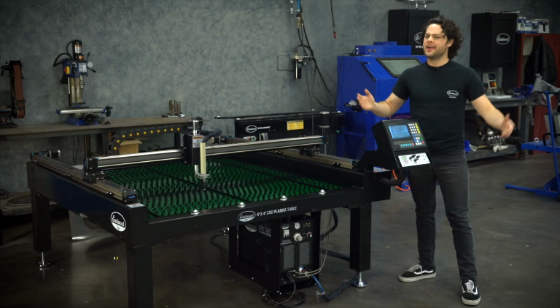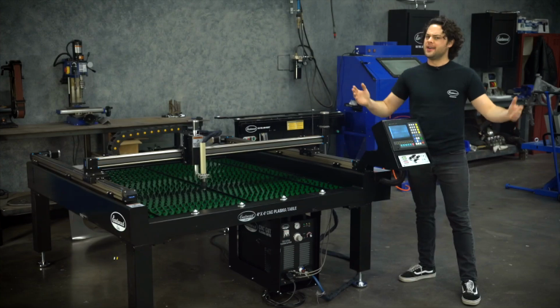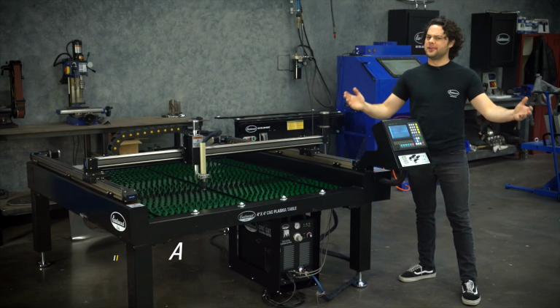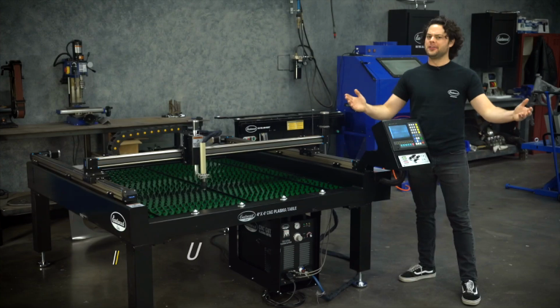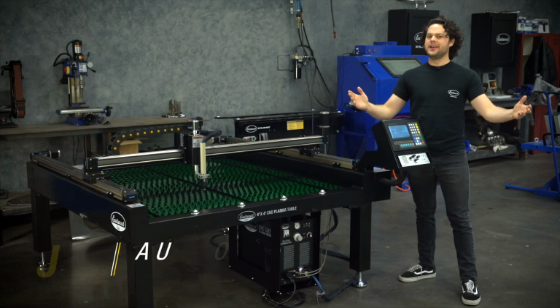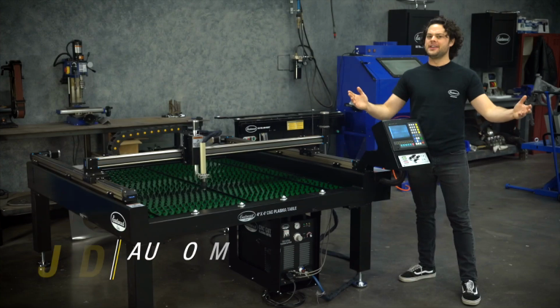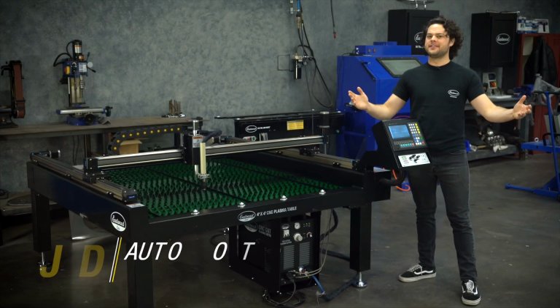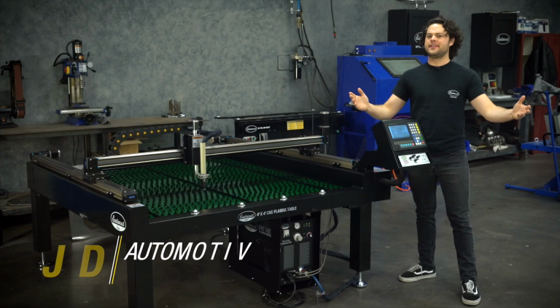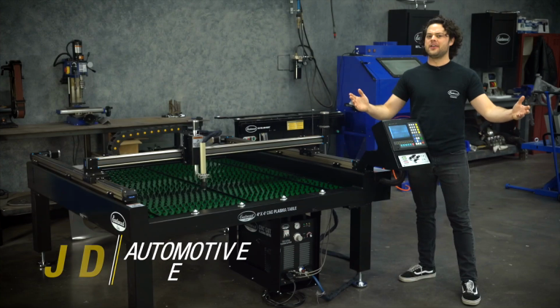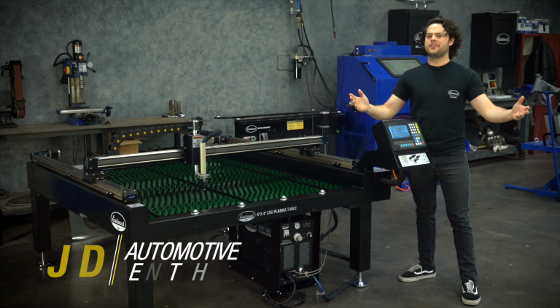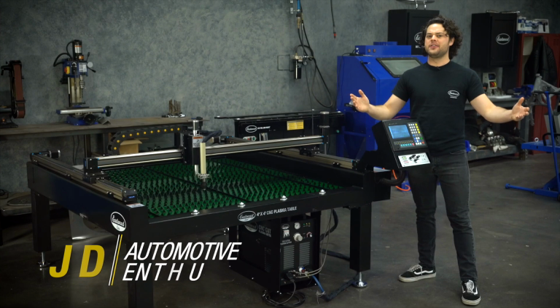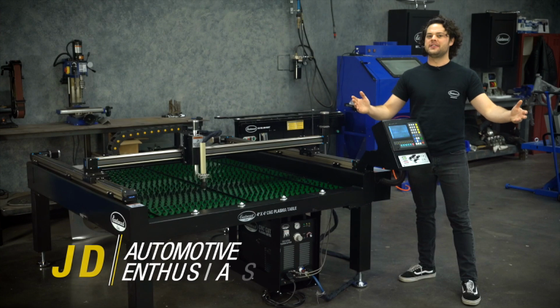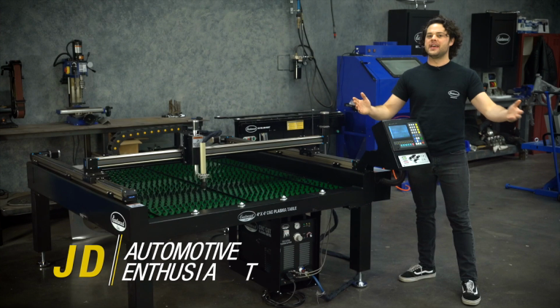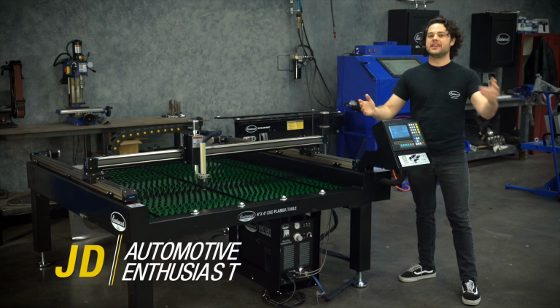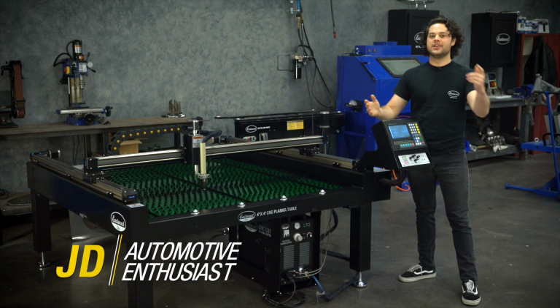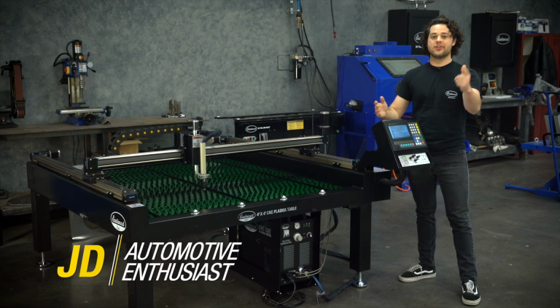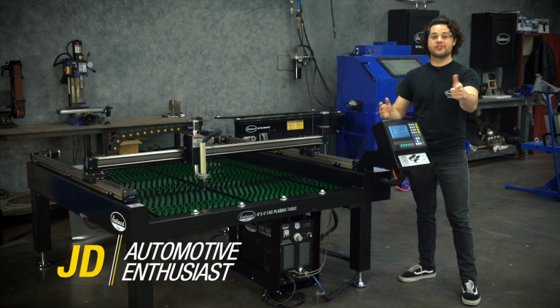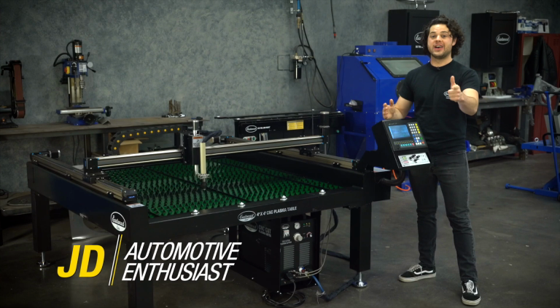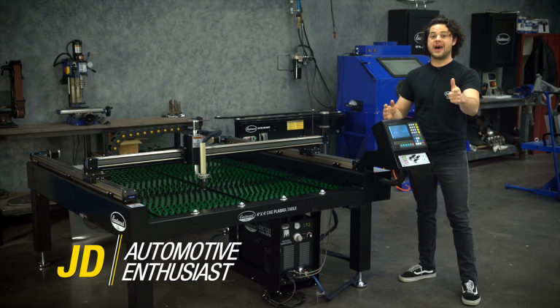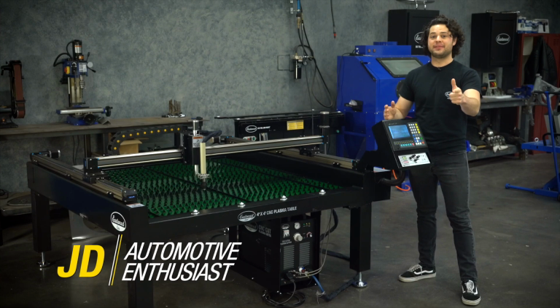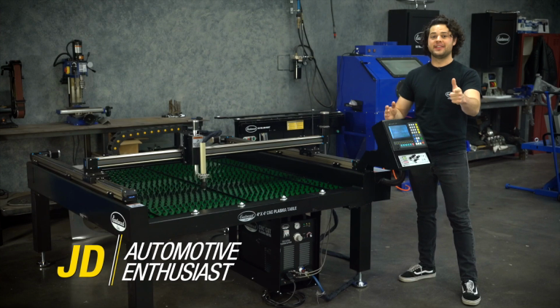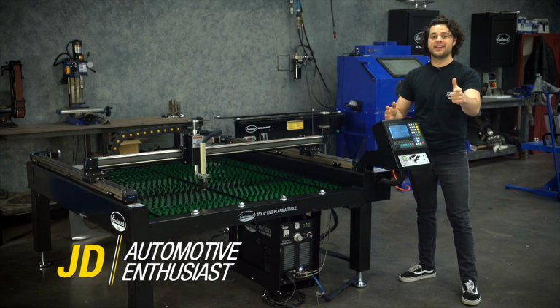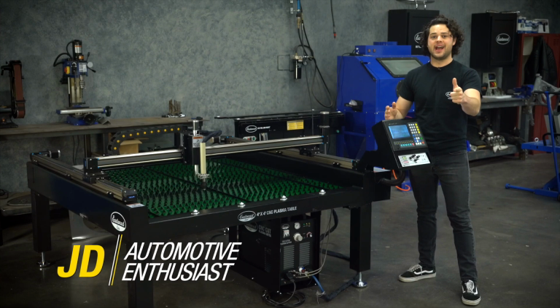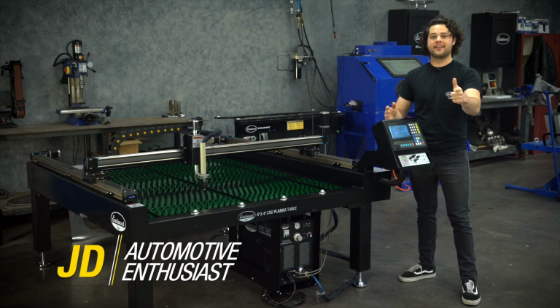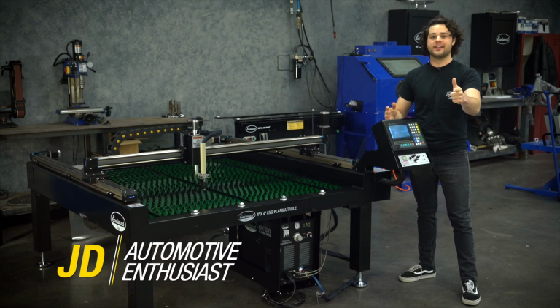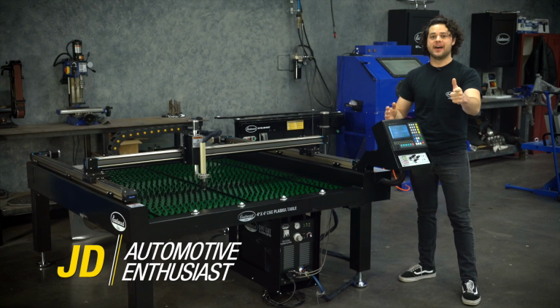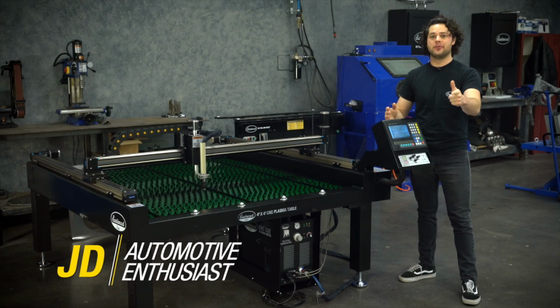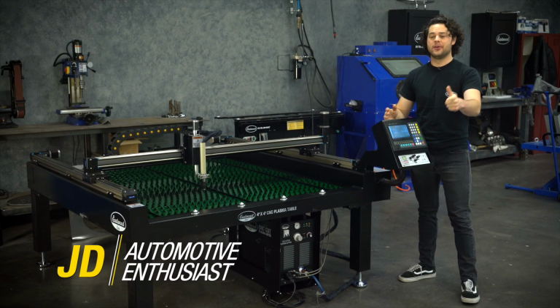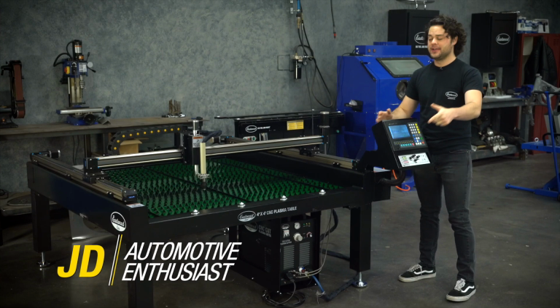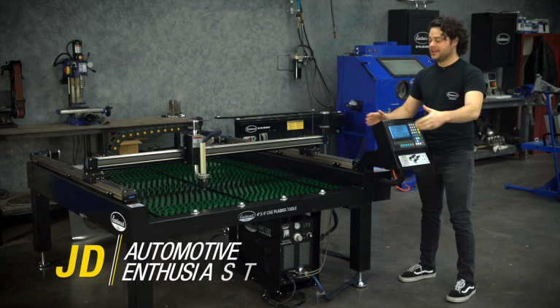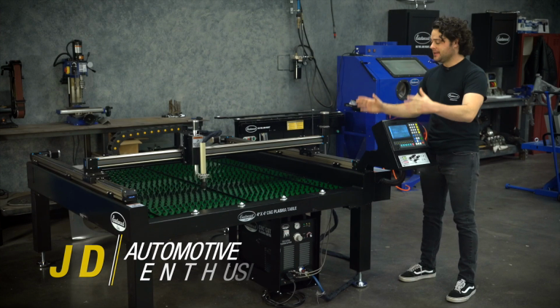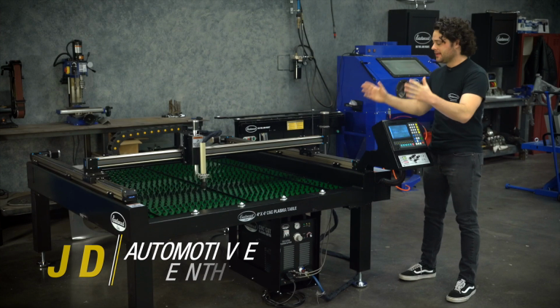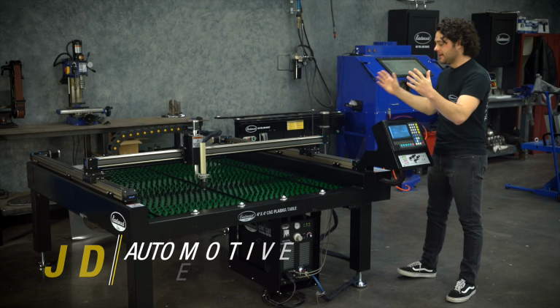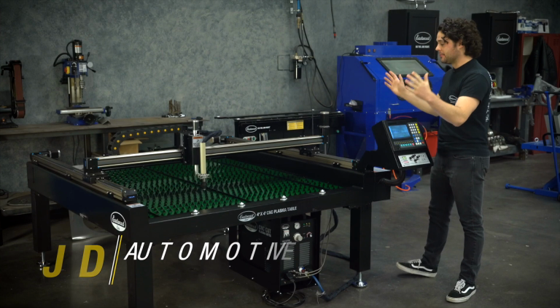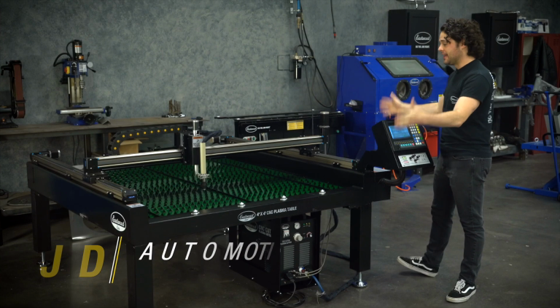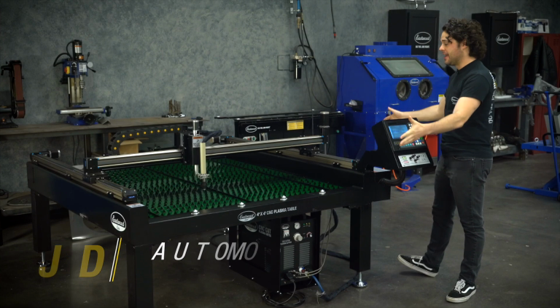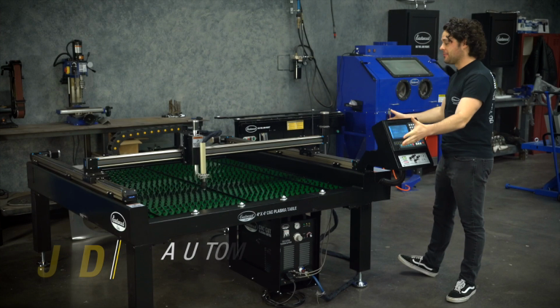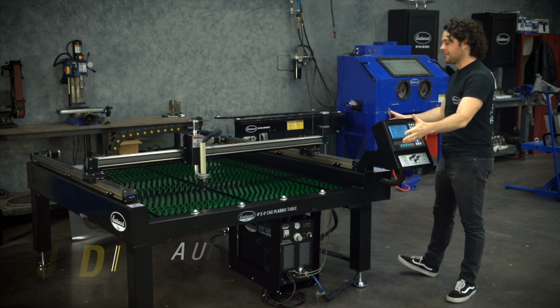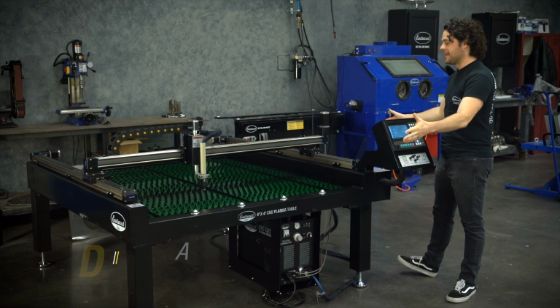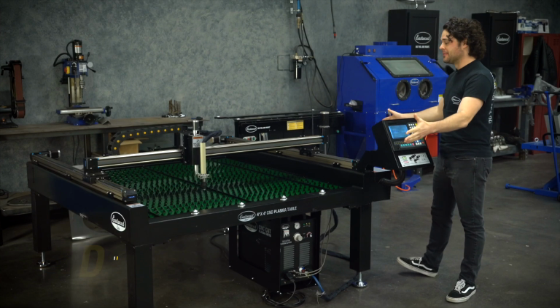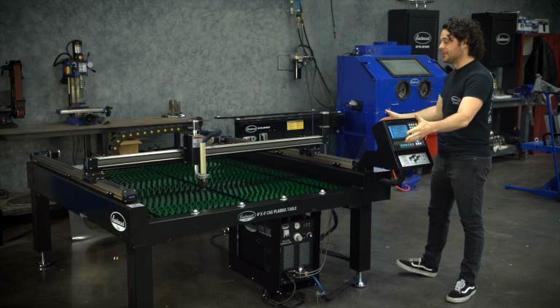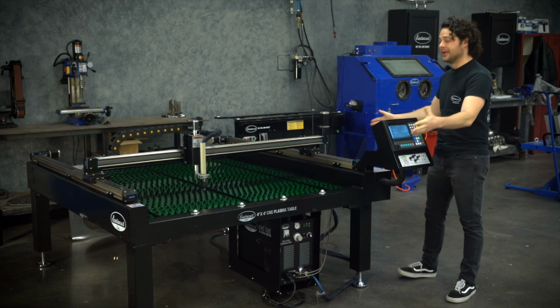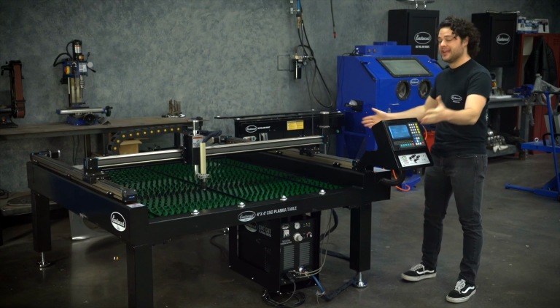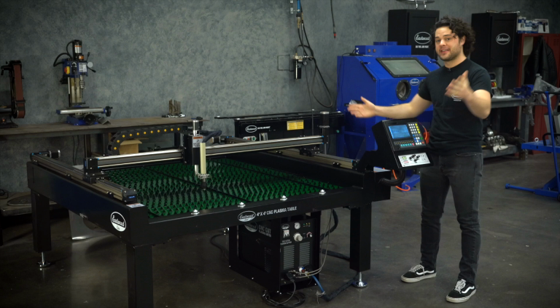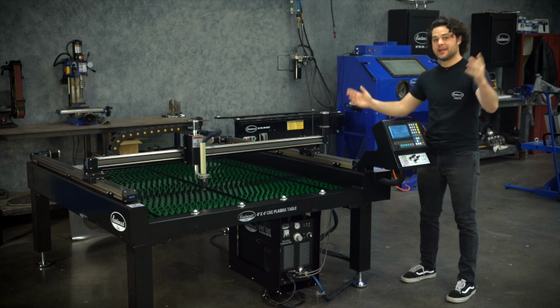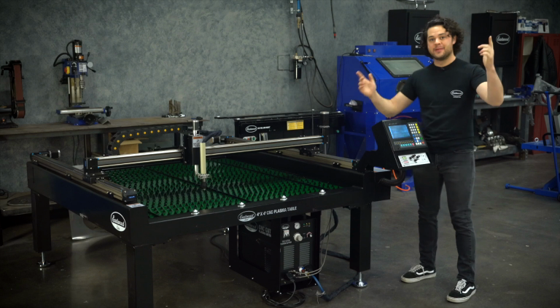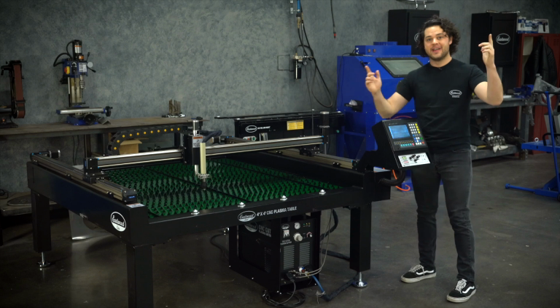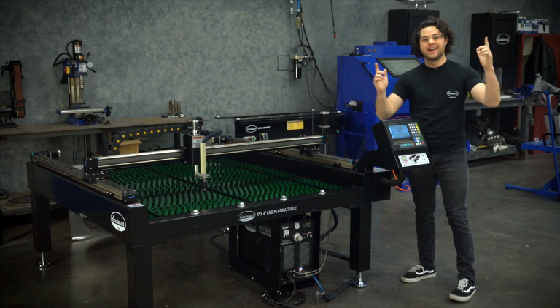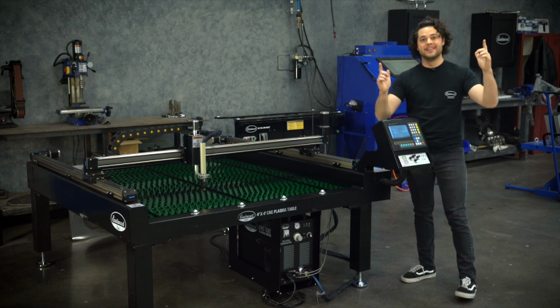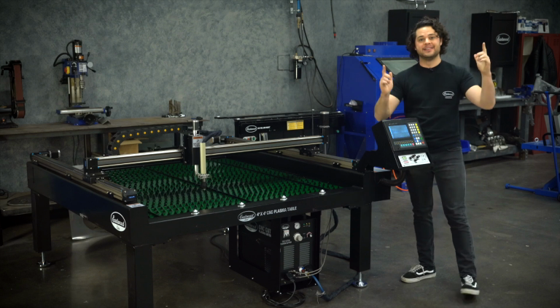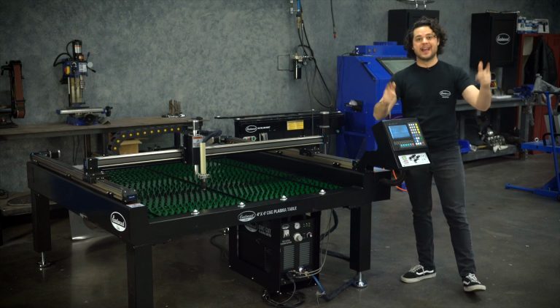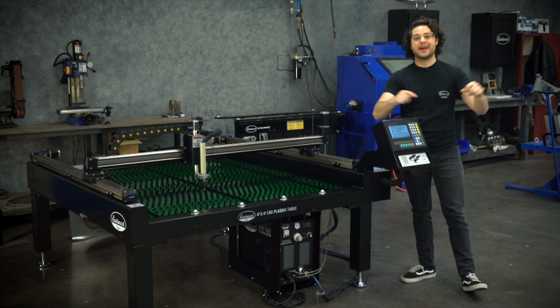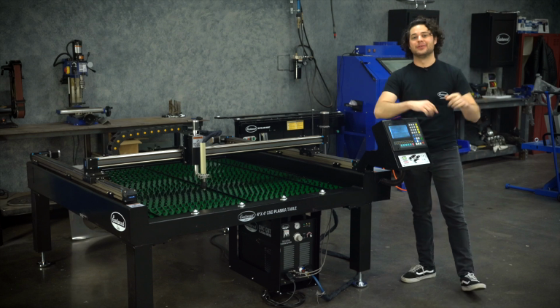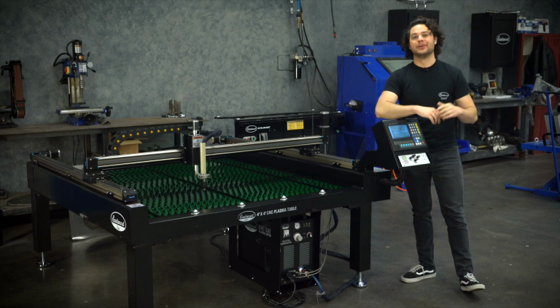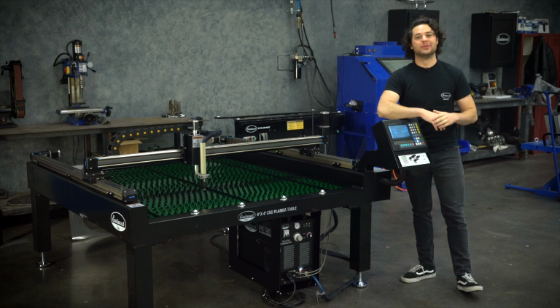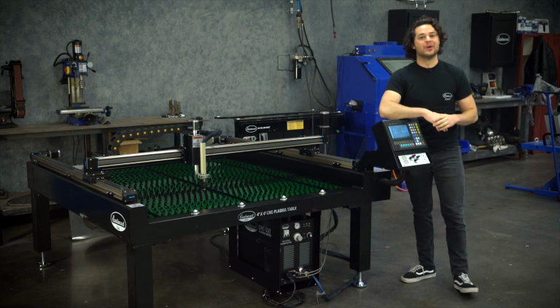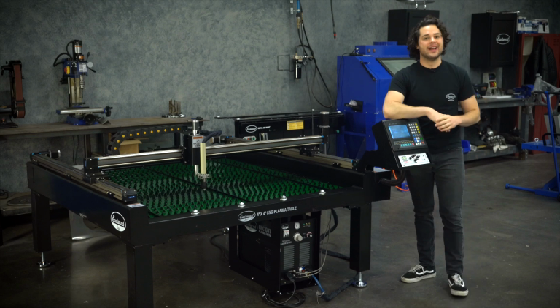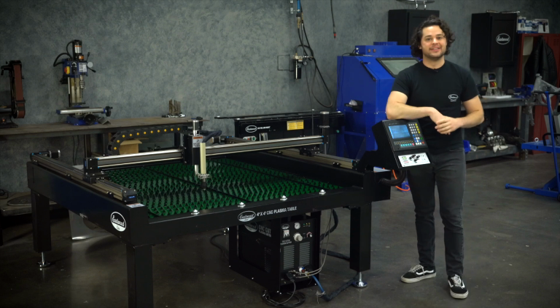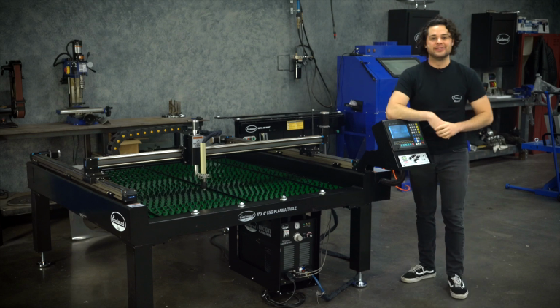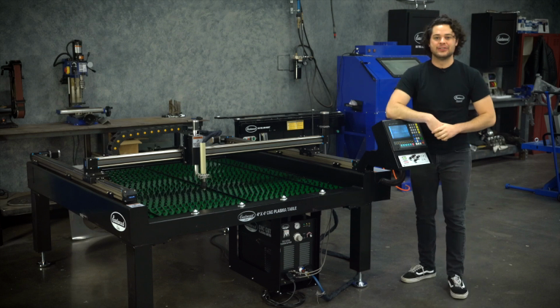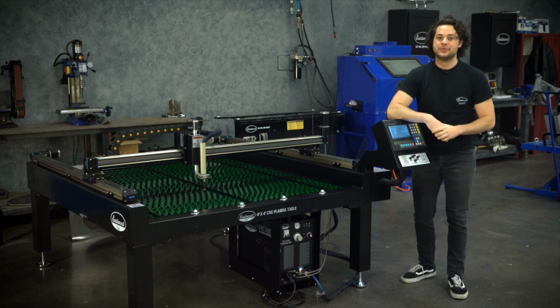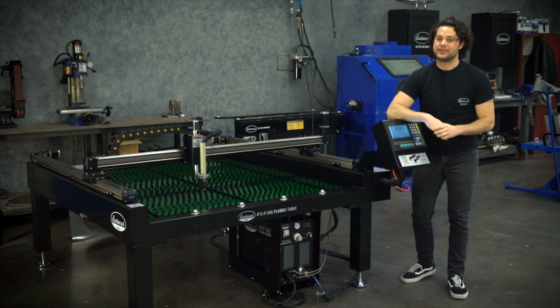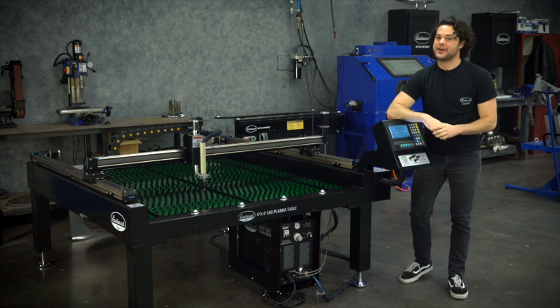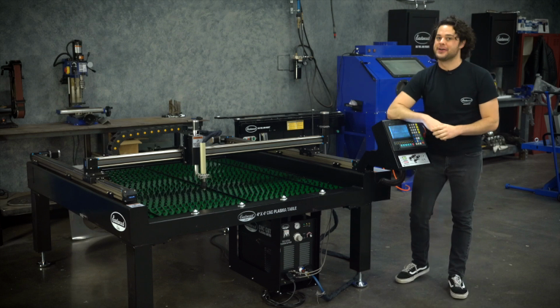If you're looking to seriously take your shop to the next level, a plasma table is going to be a damn good way to do so.